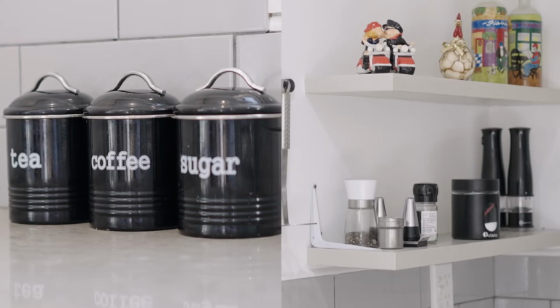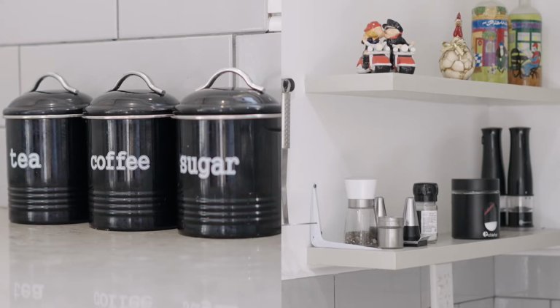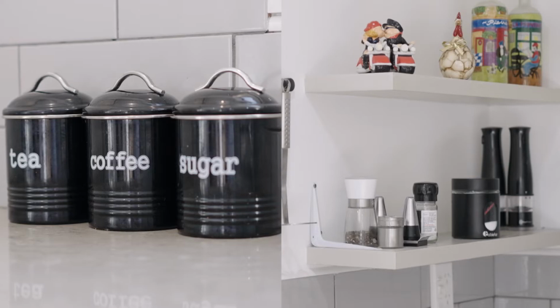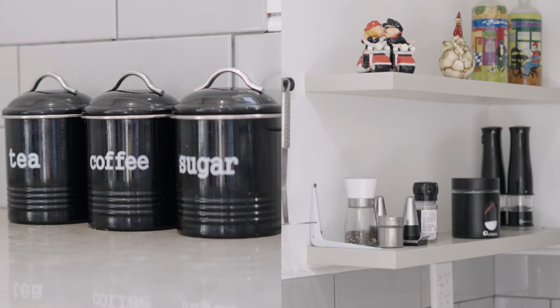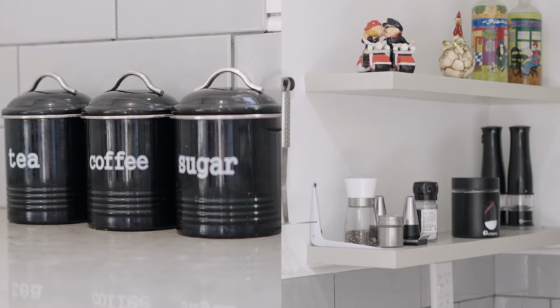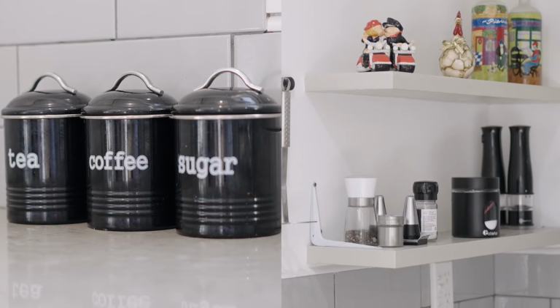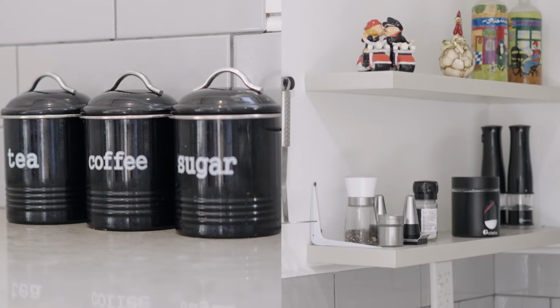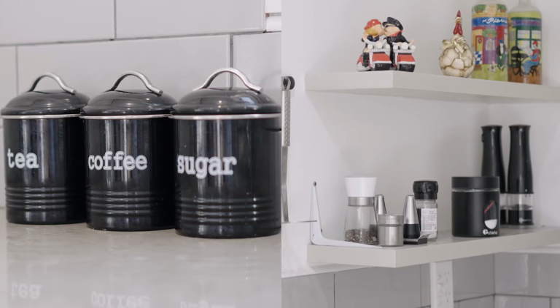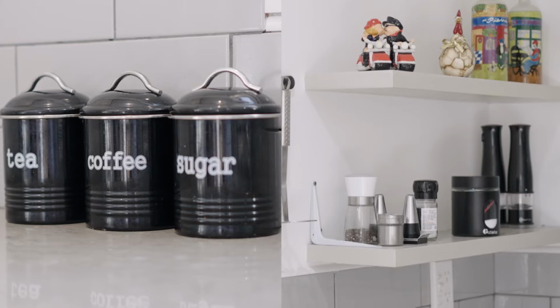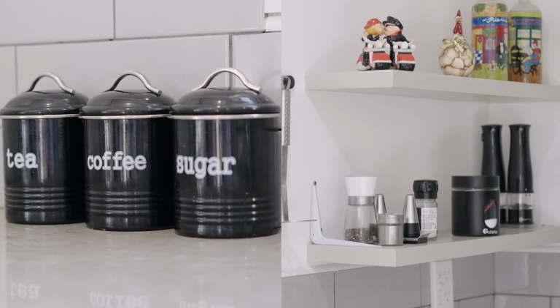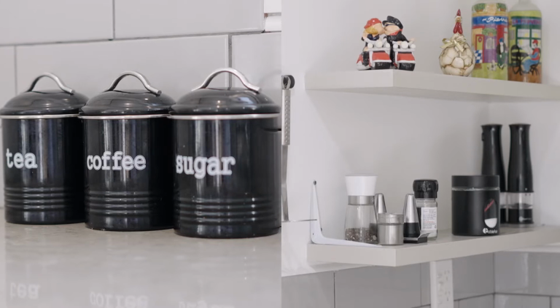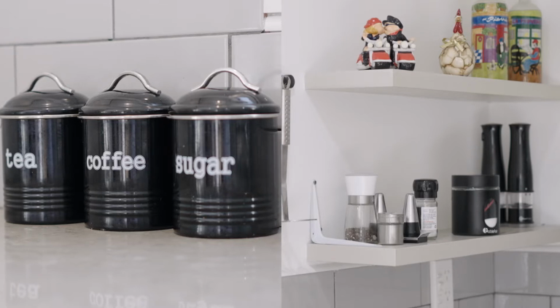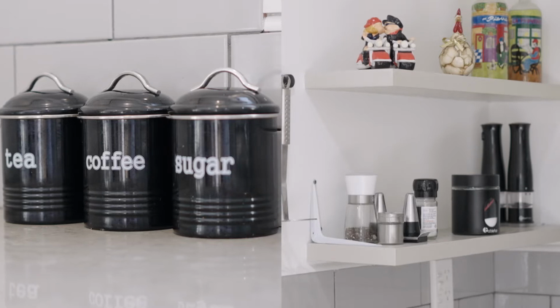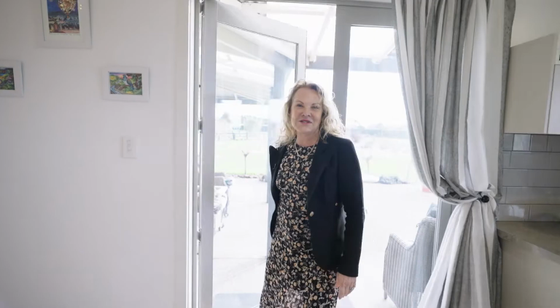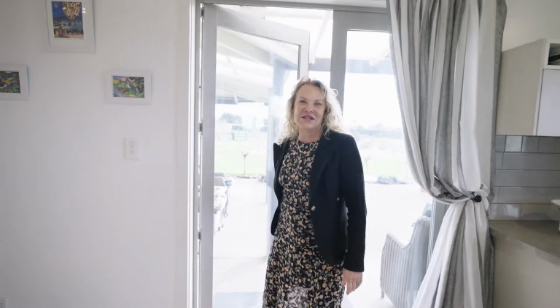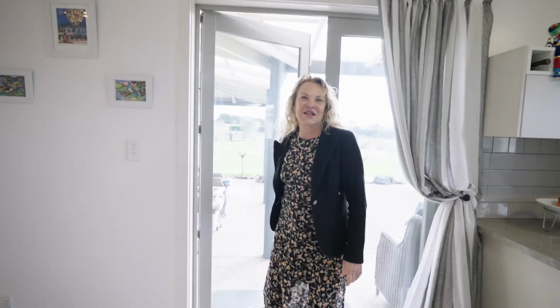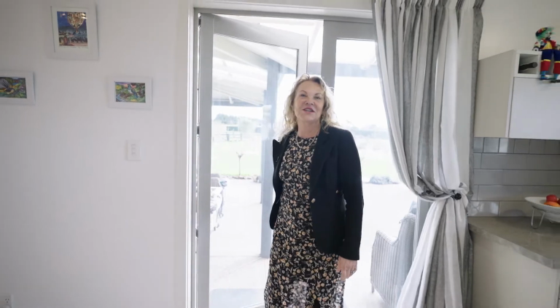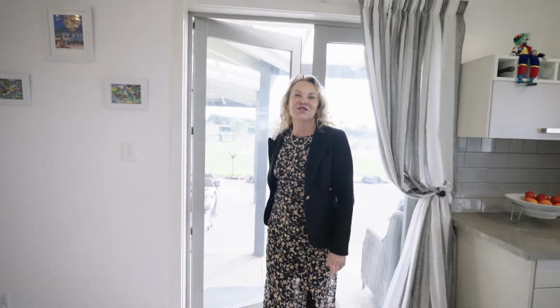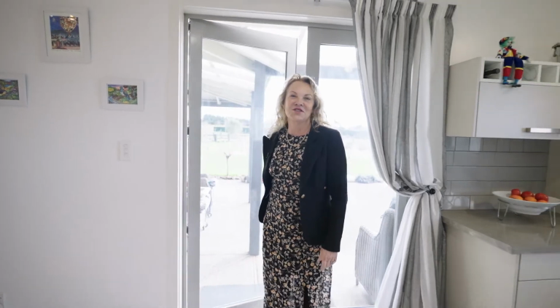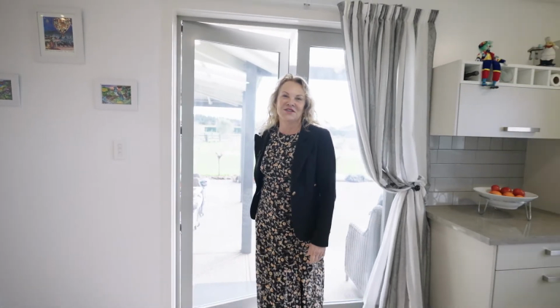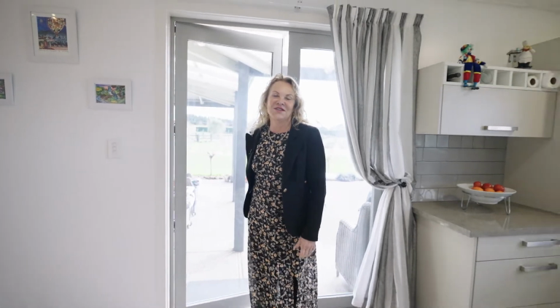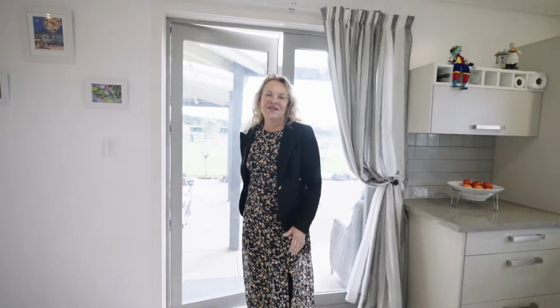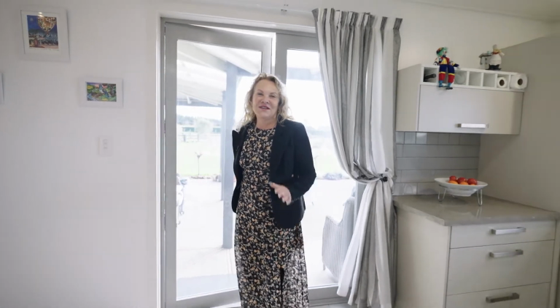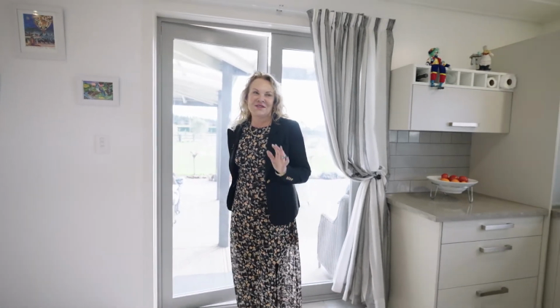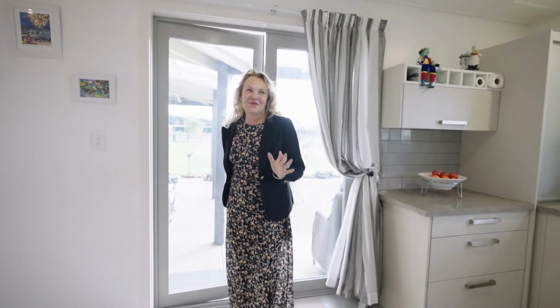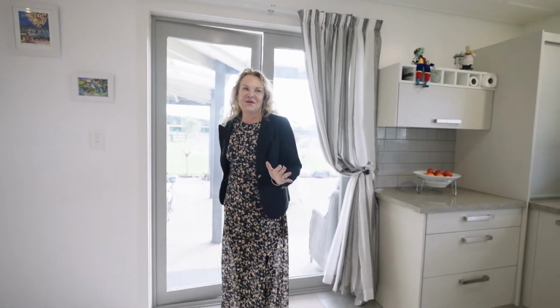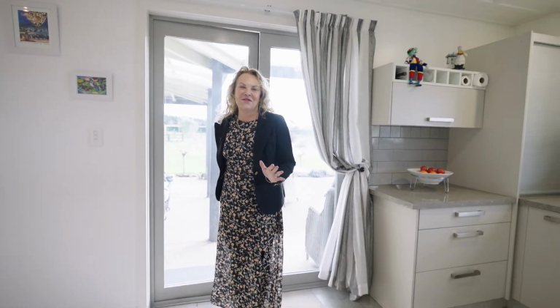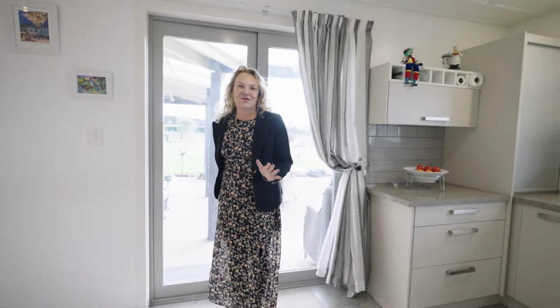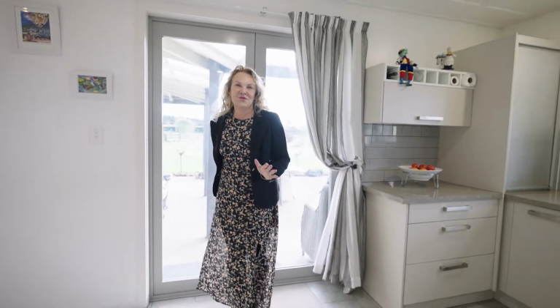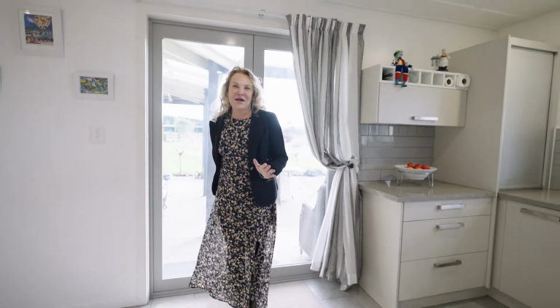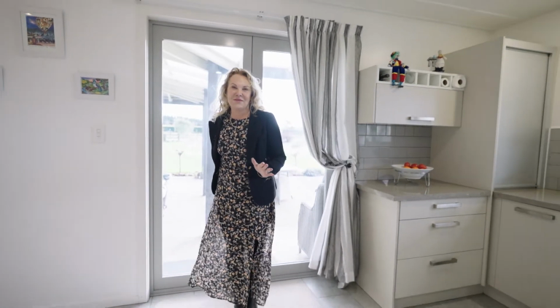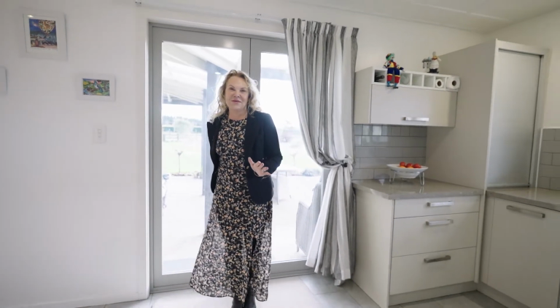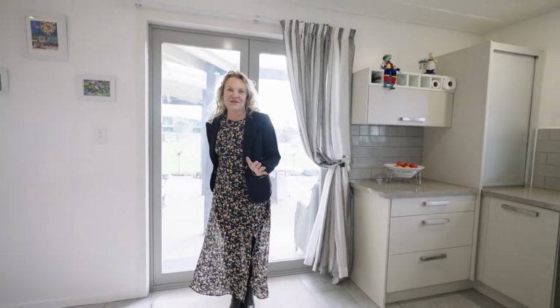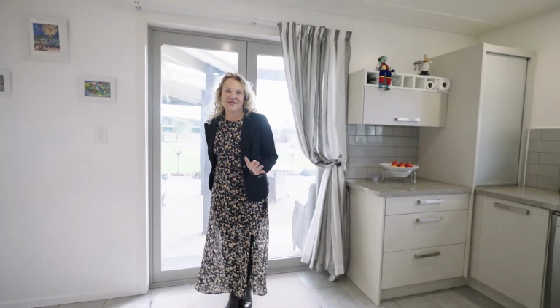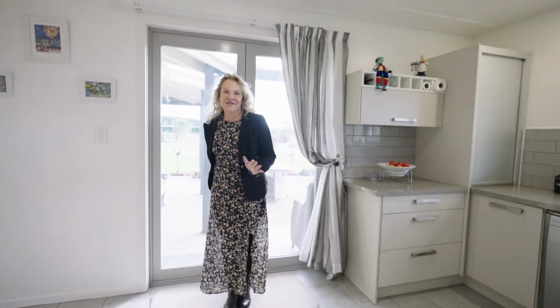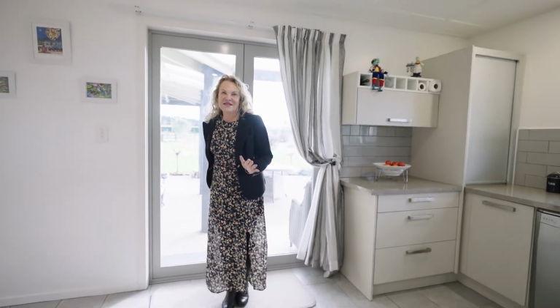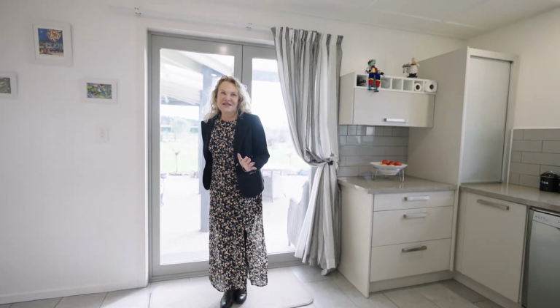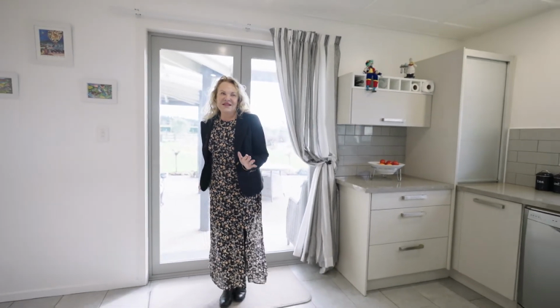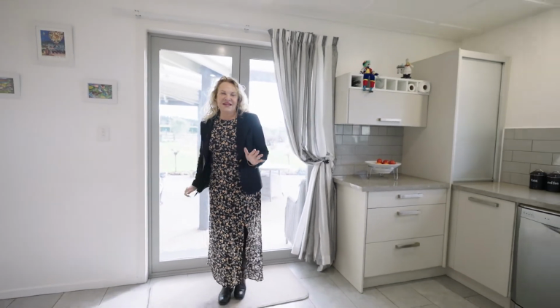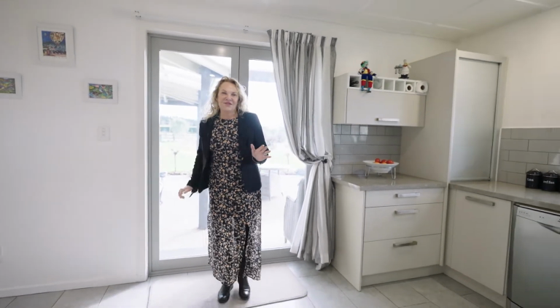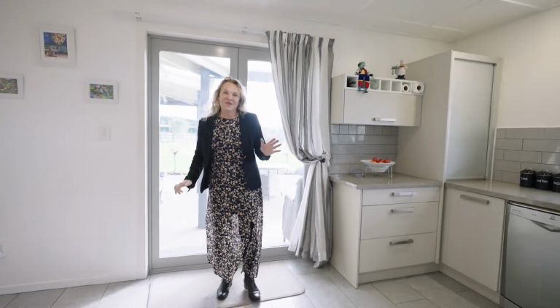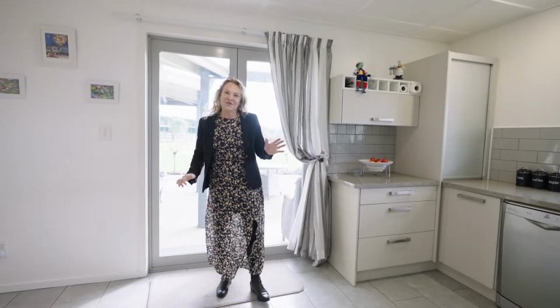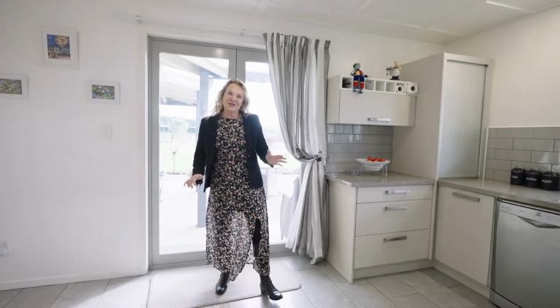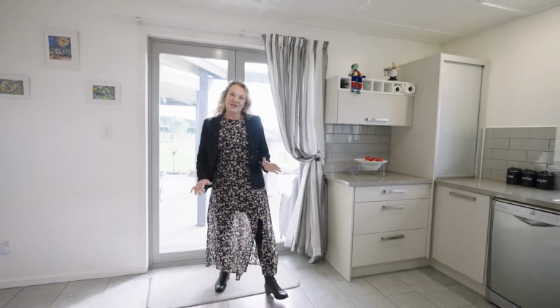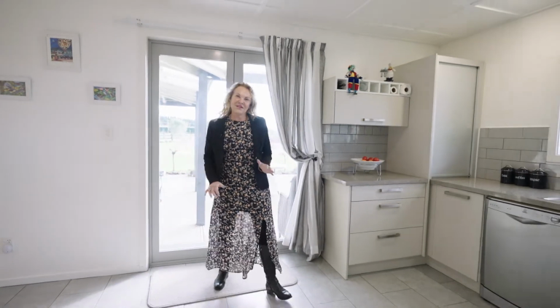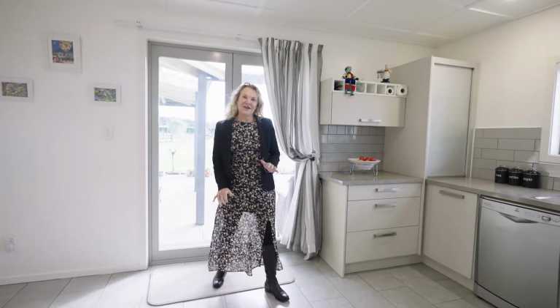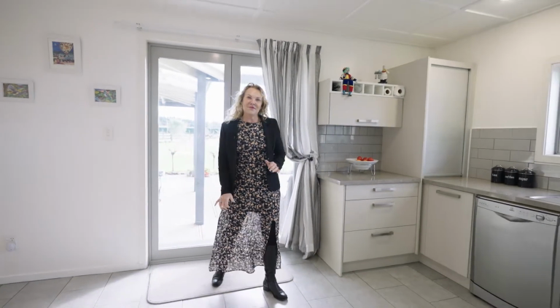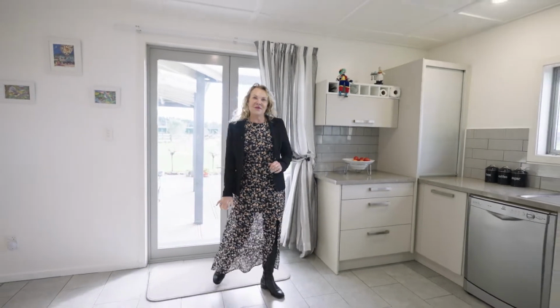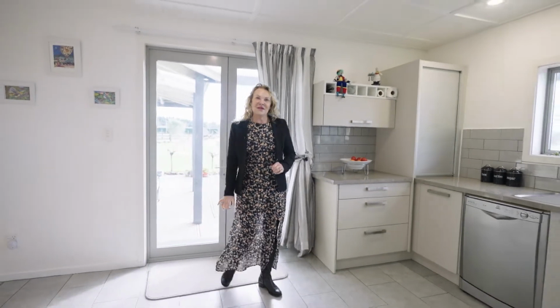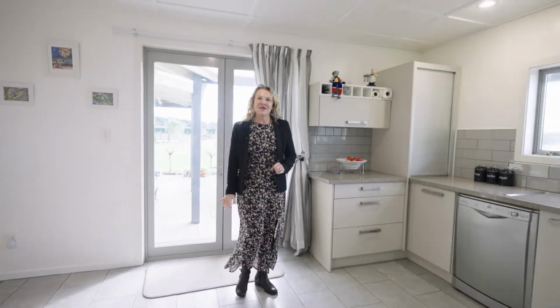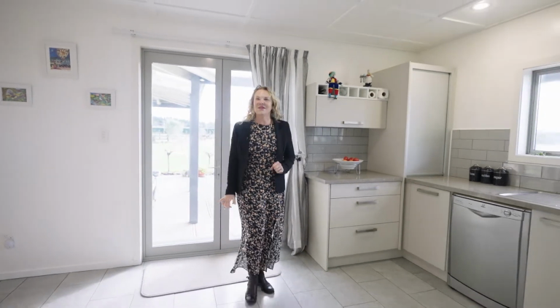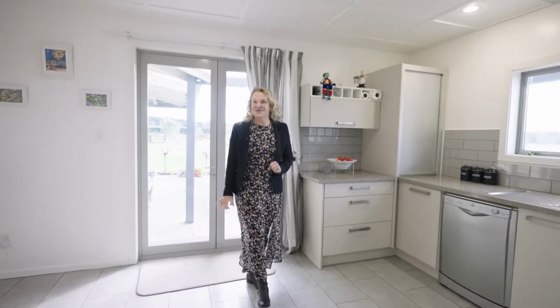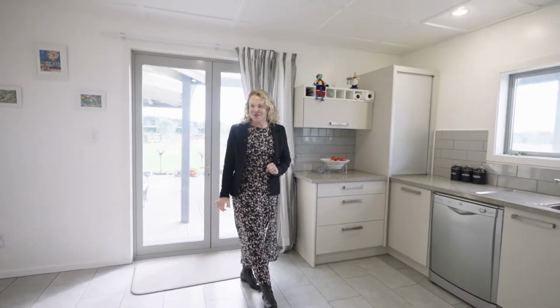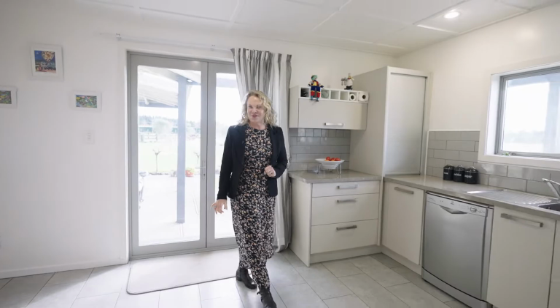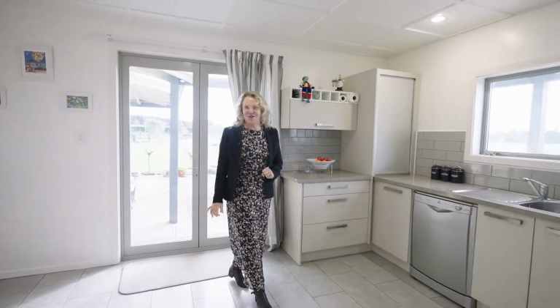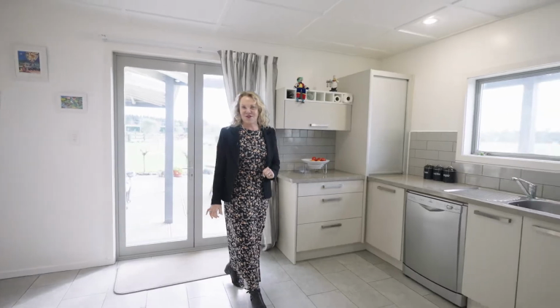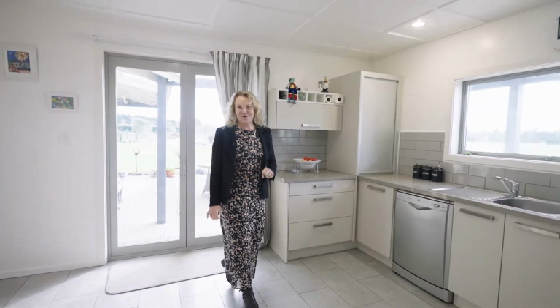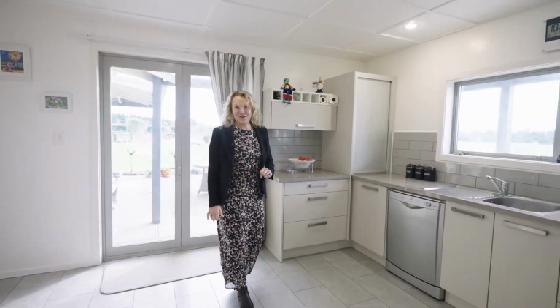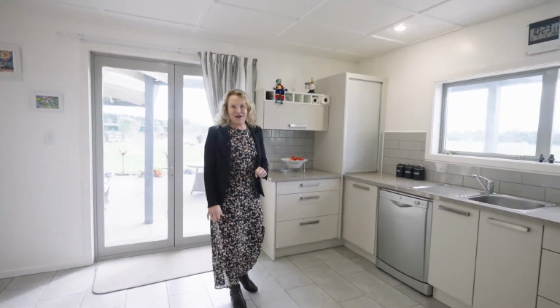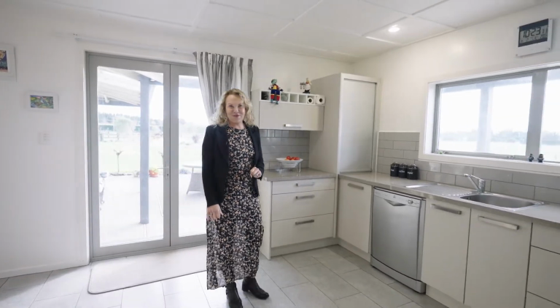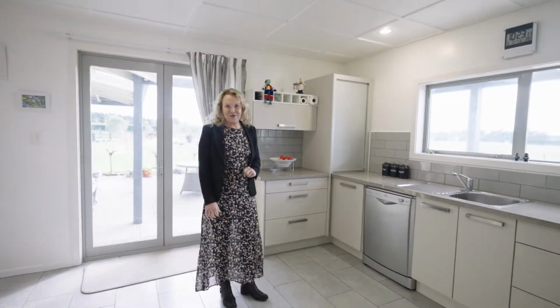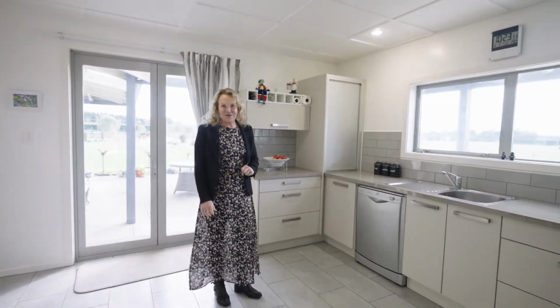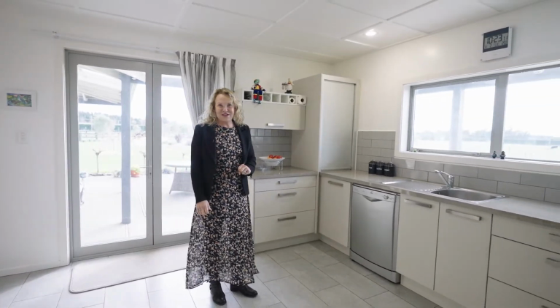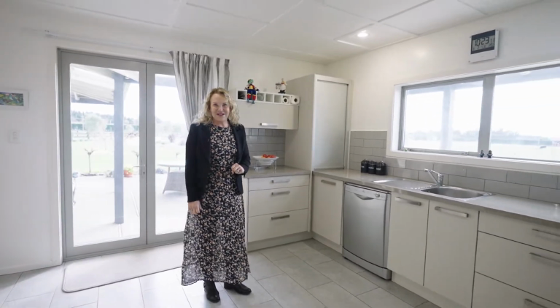Like all country homes, the kitchen is where it all happens, and if you're anything like me, it's usually over a cup of tea.